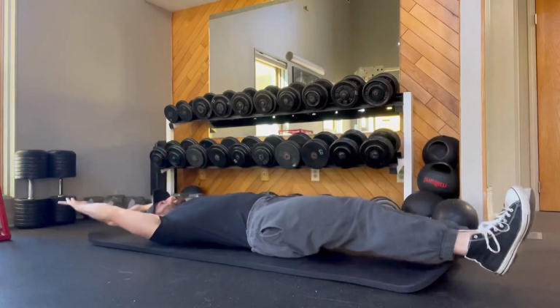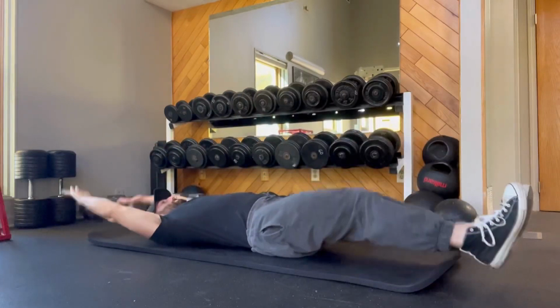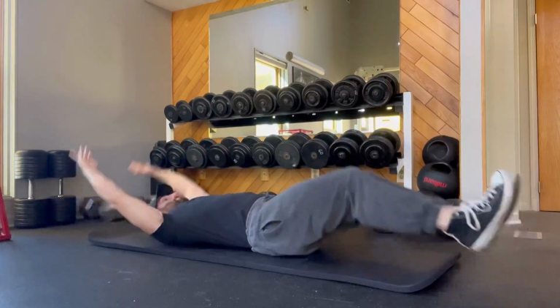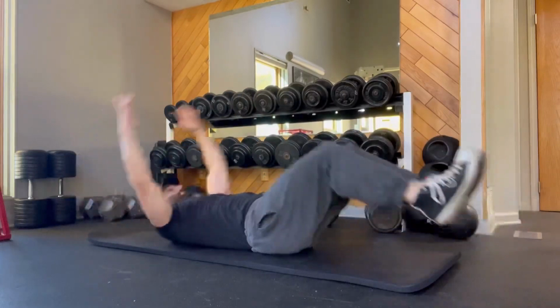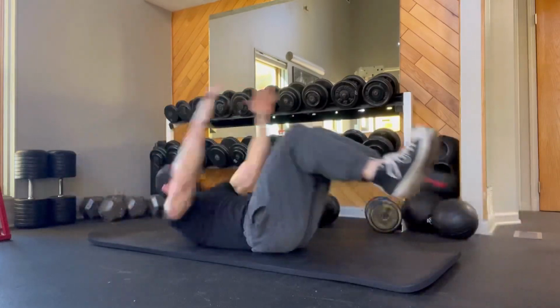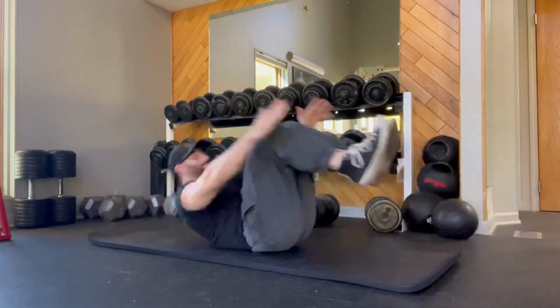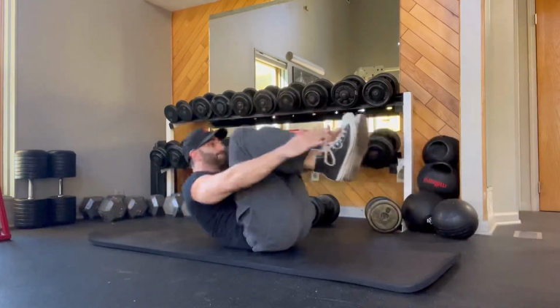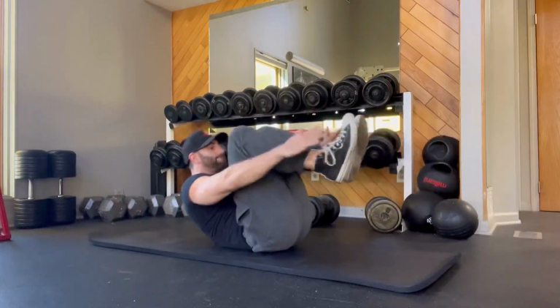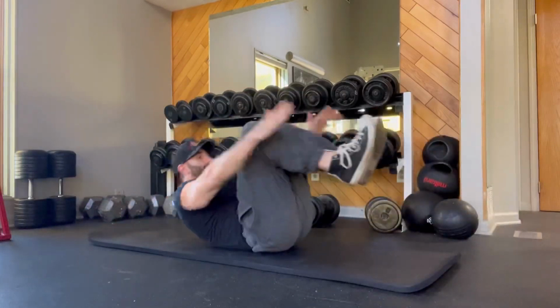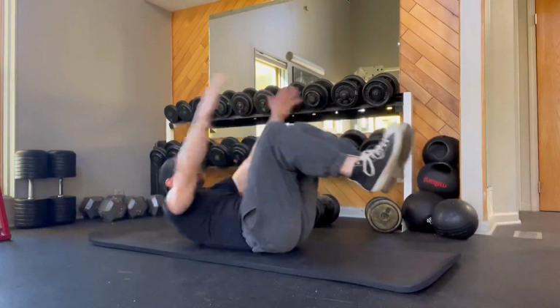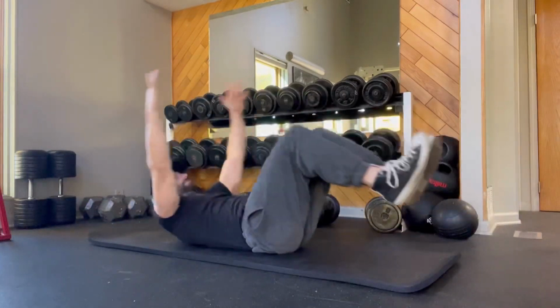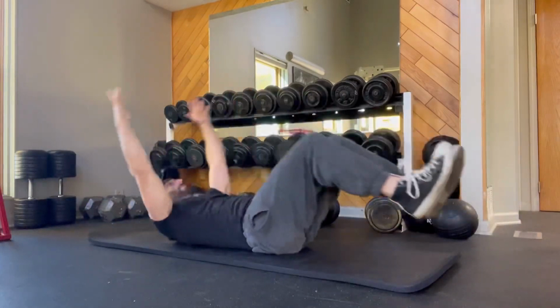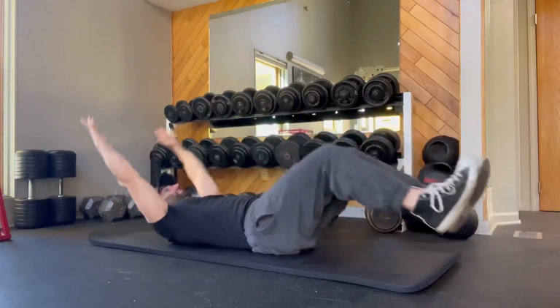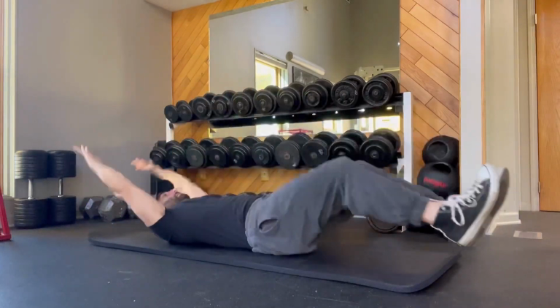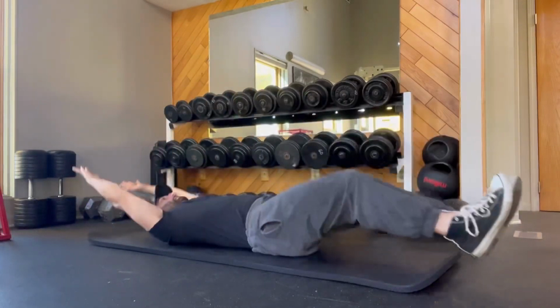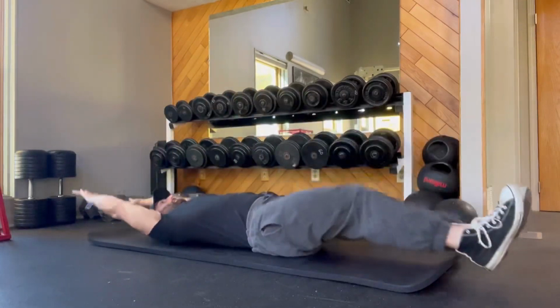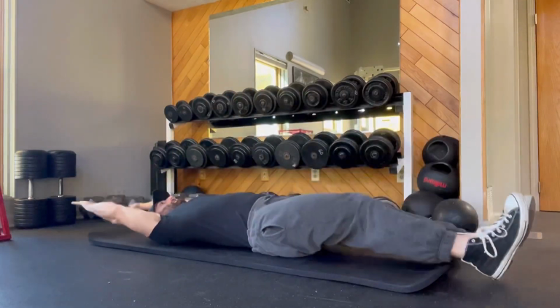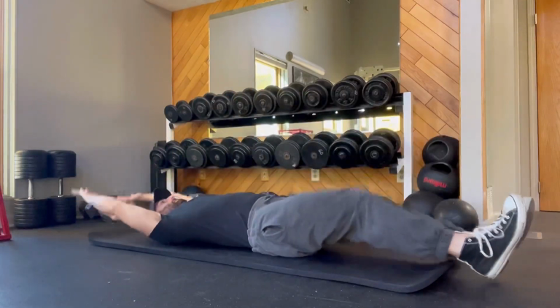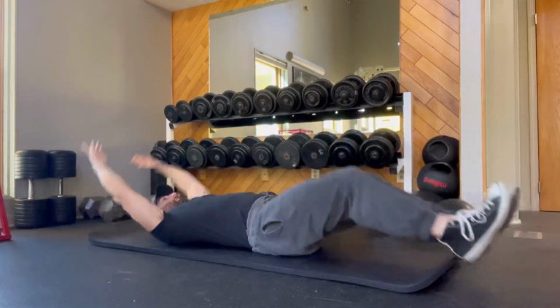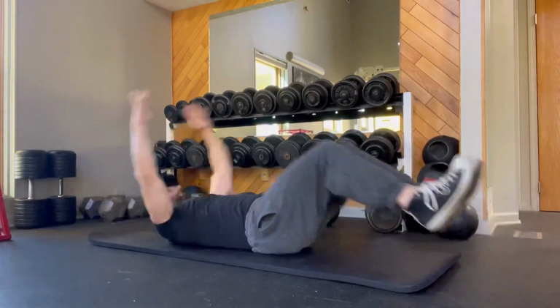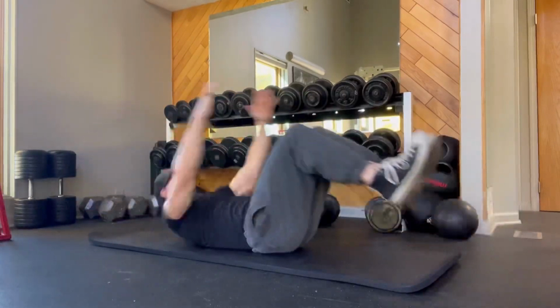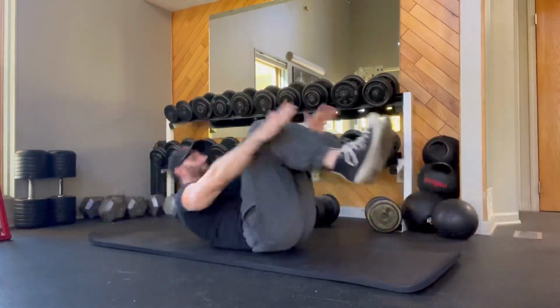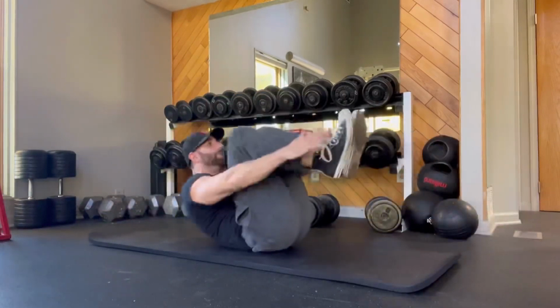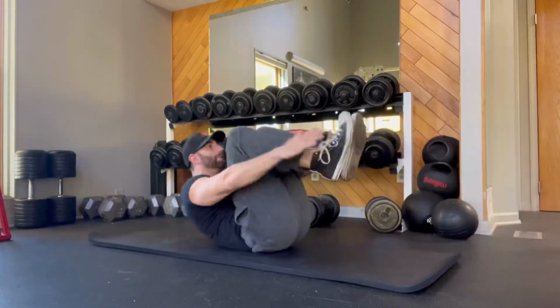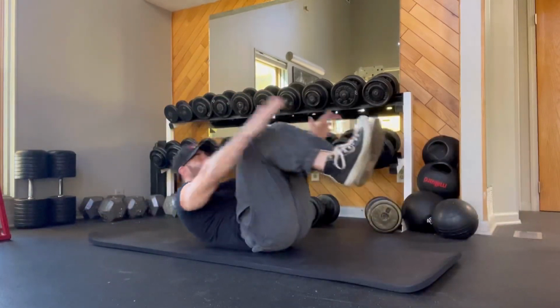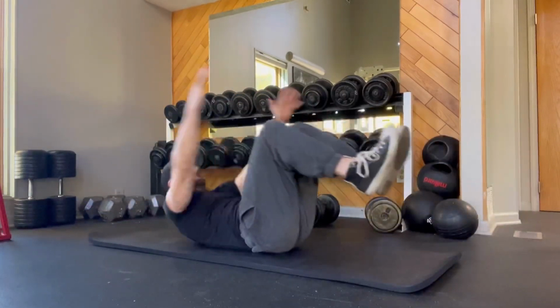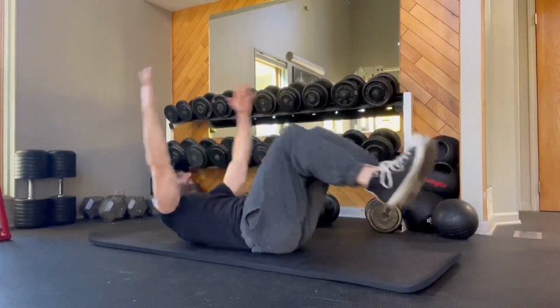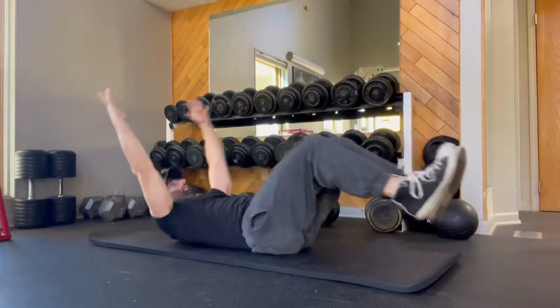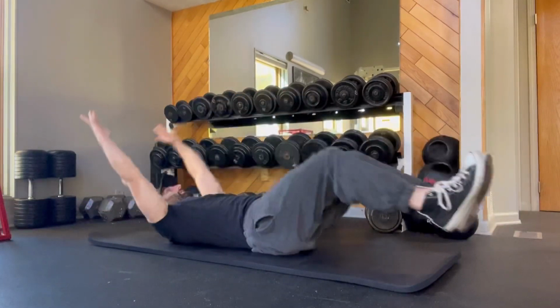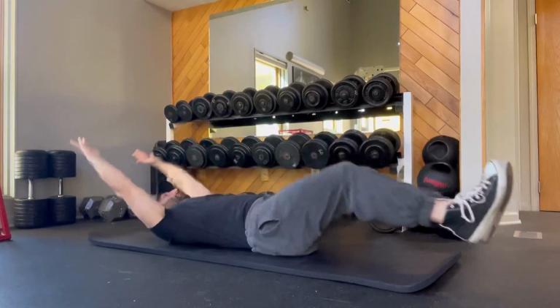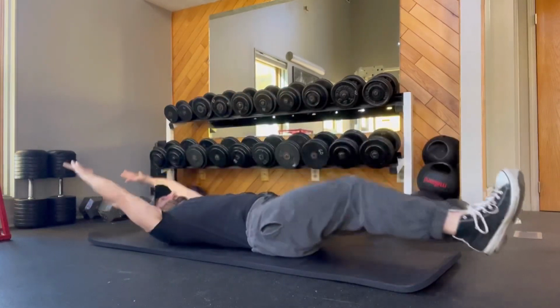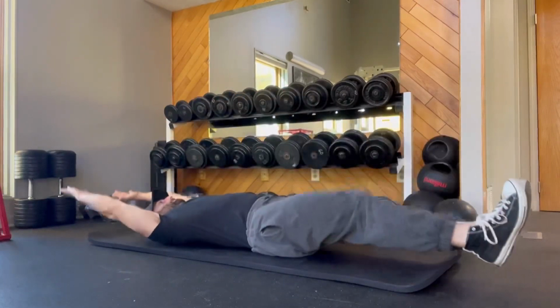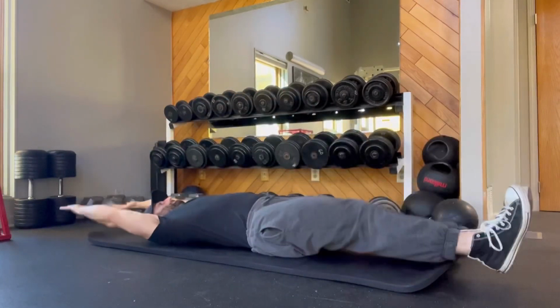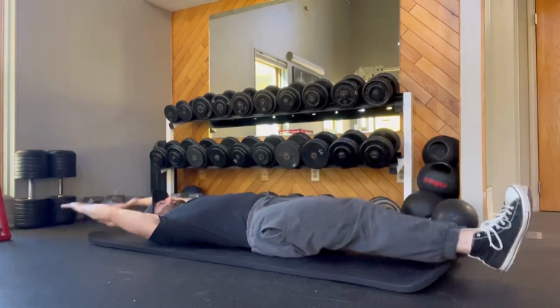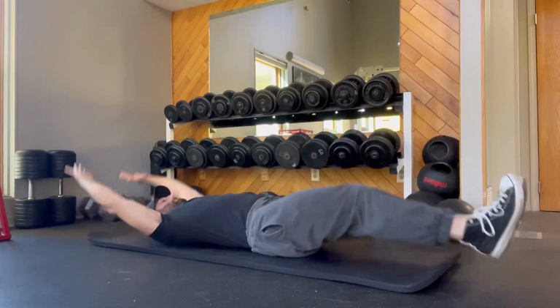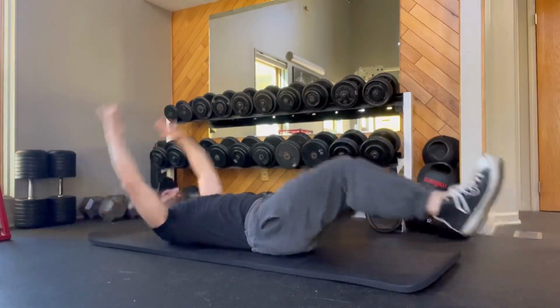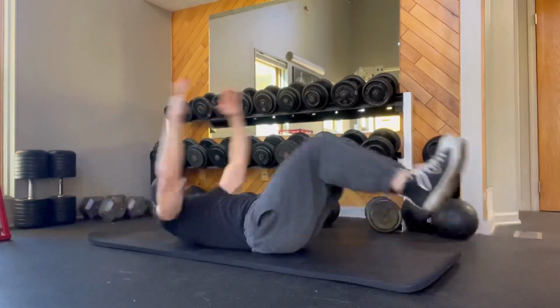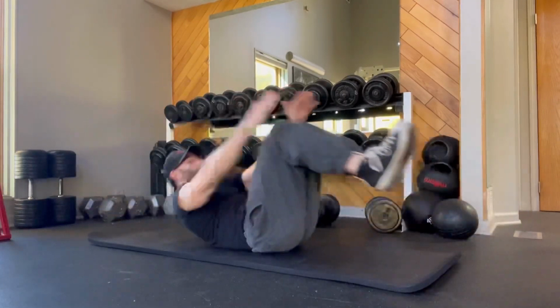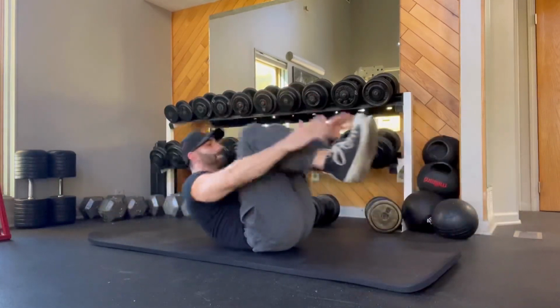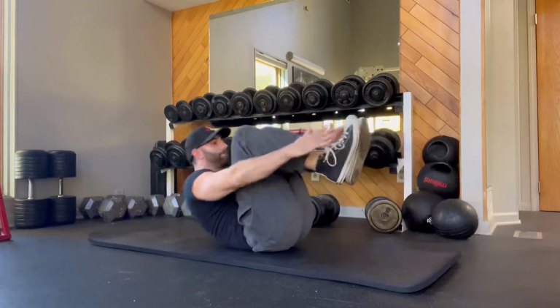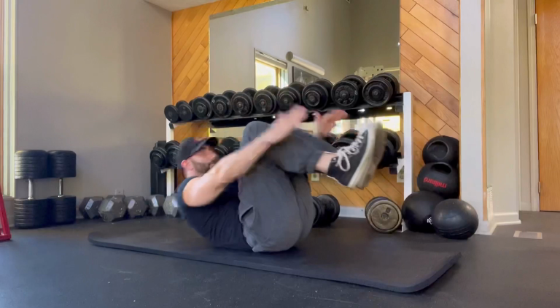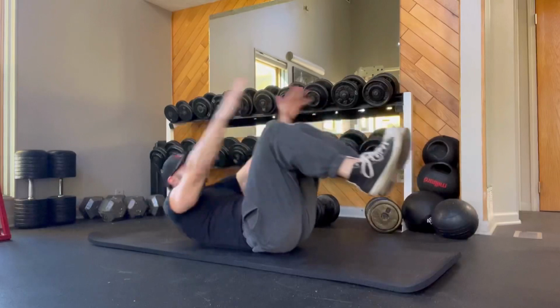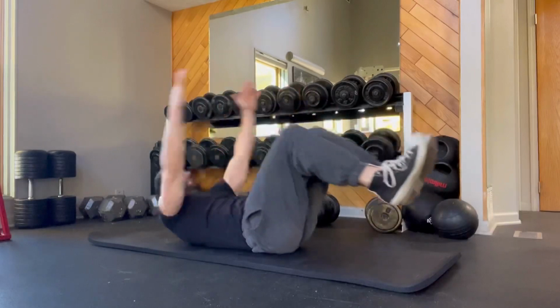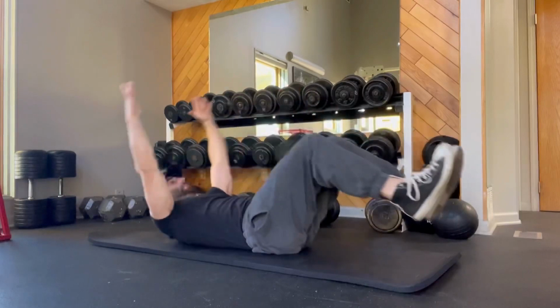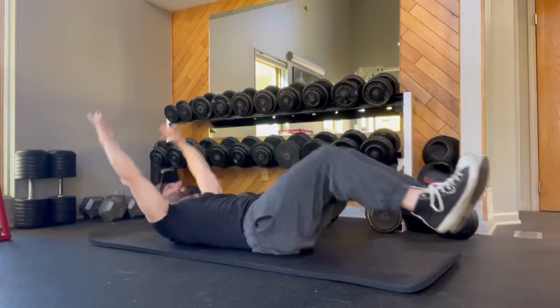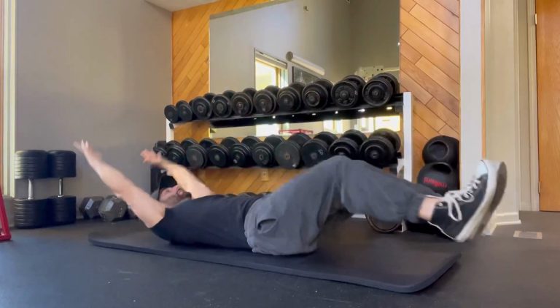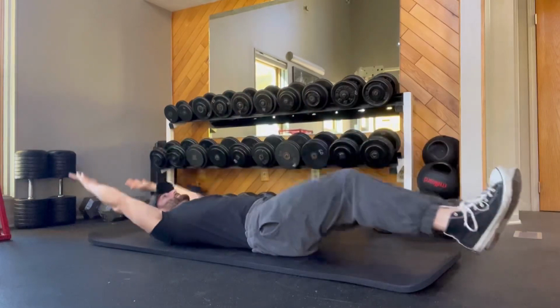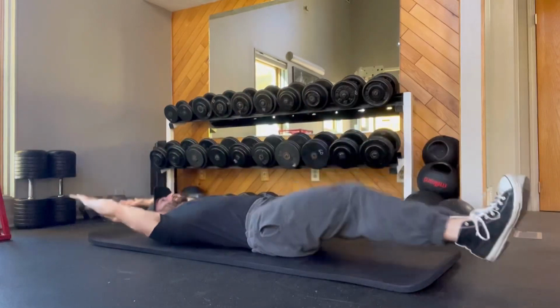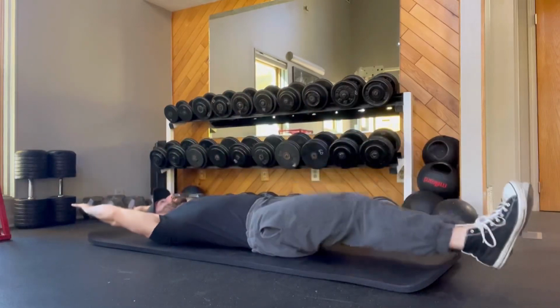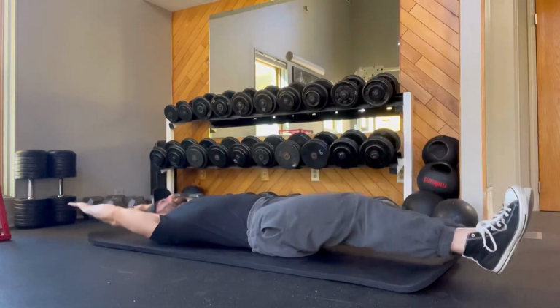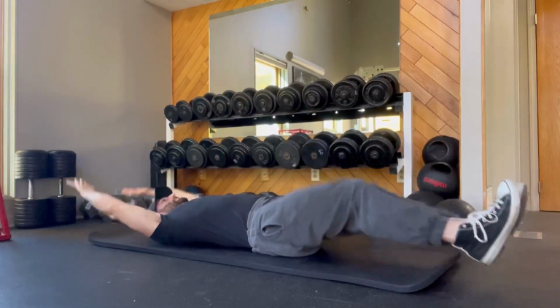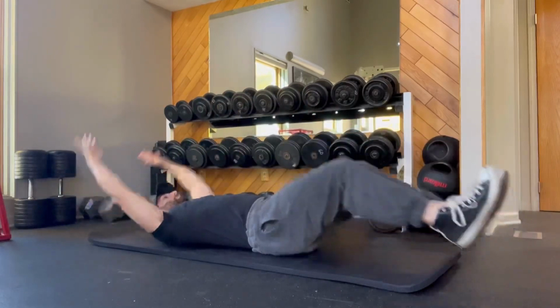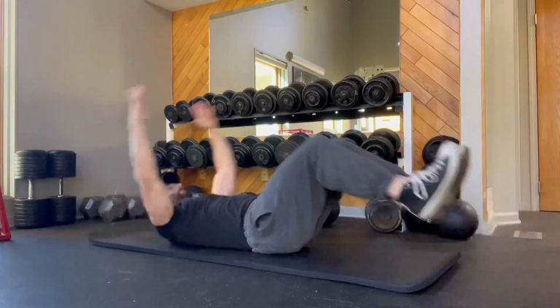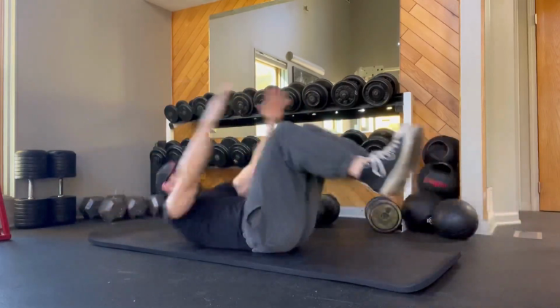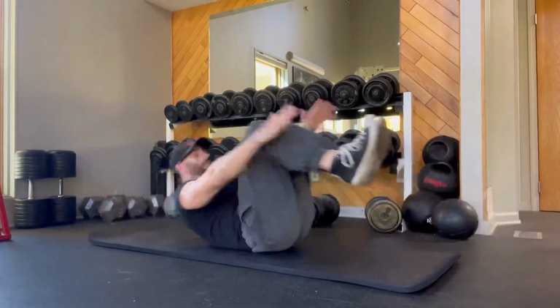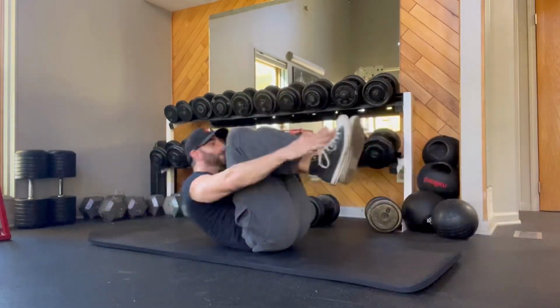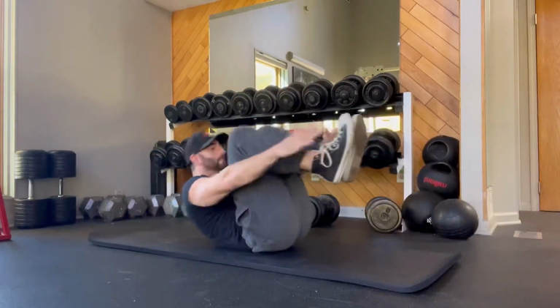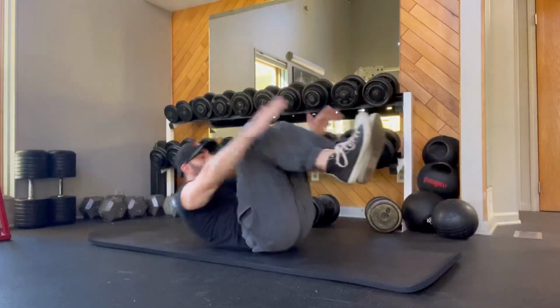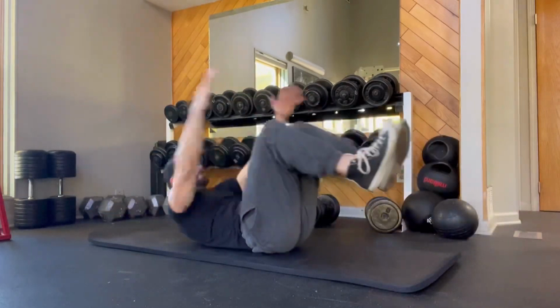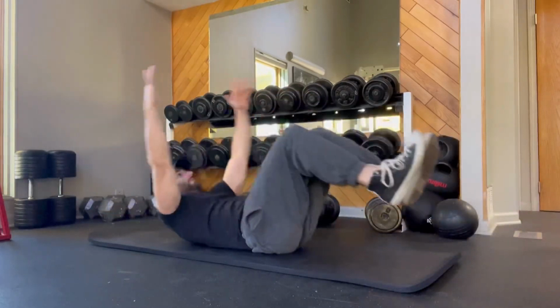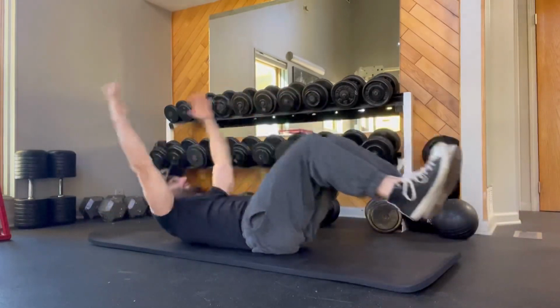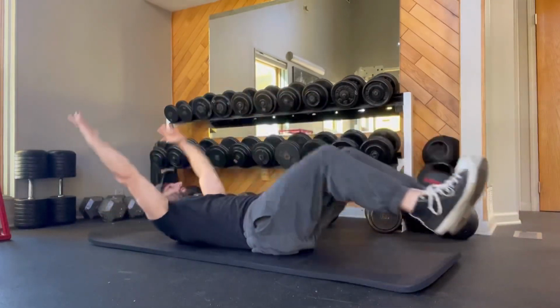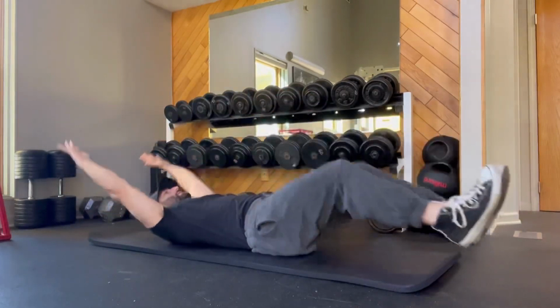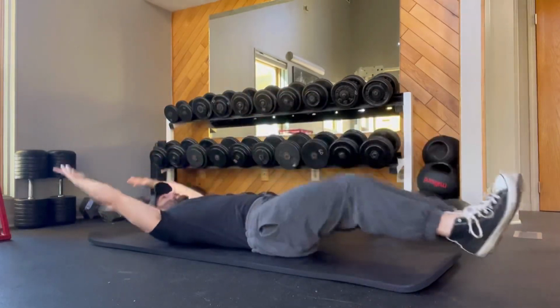You're driving your upper body towards your knees. Try to touch your ankles, and then extend back out and then crunch everything back in.